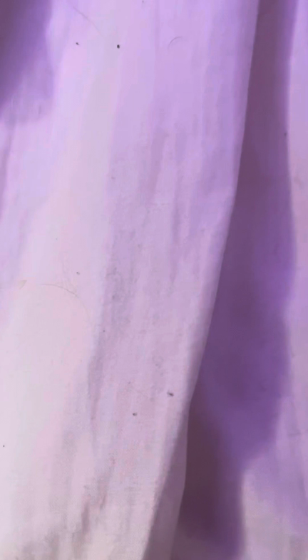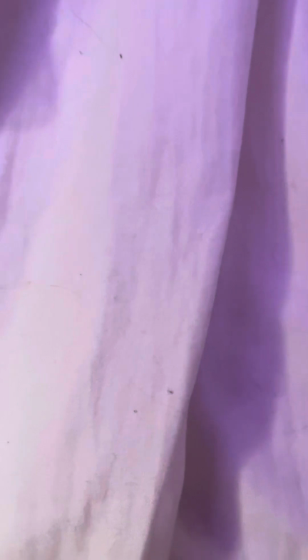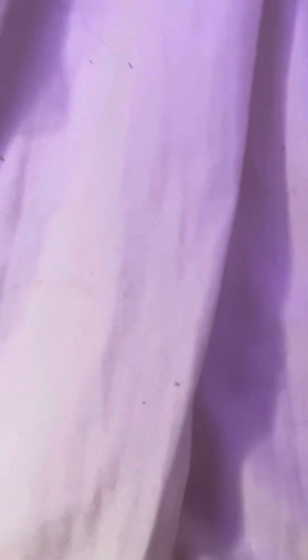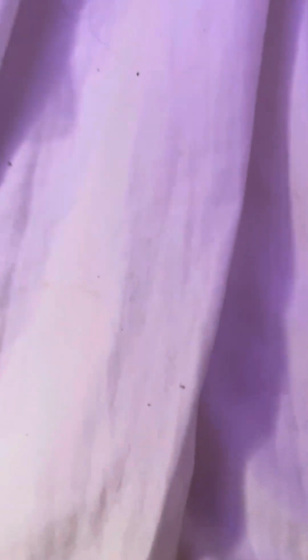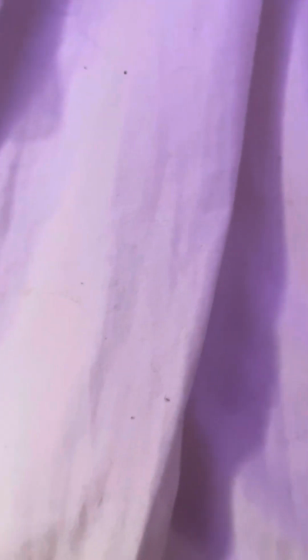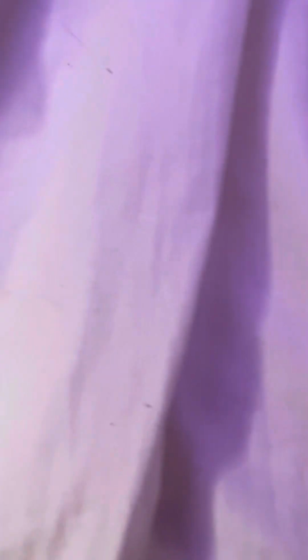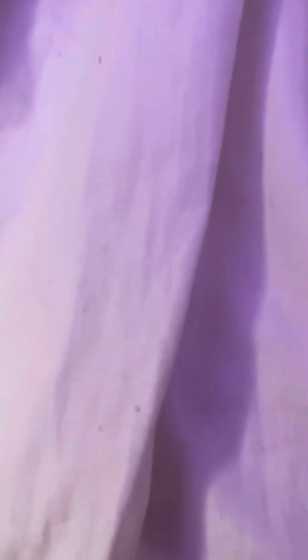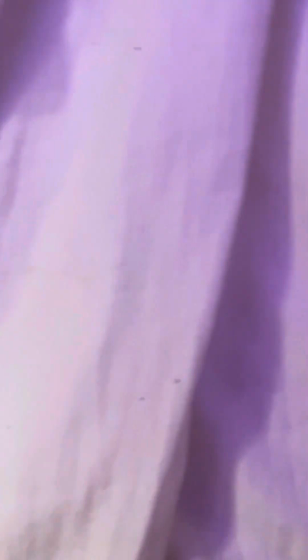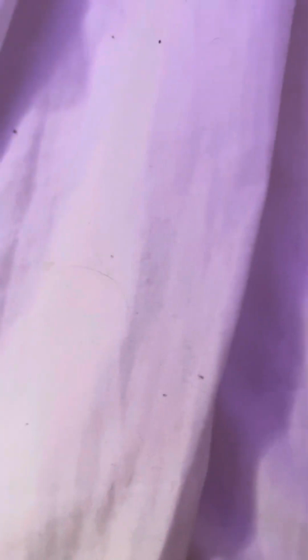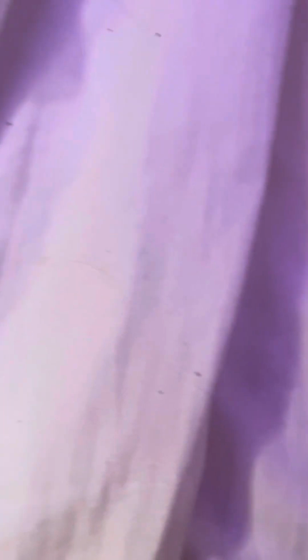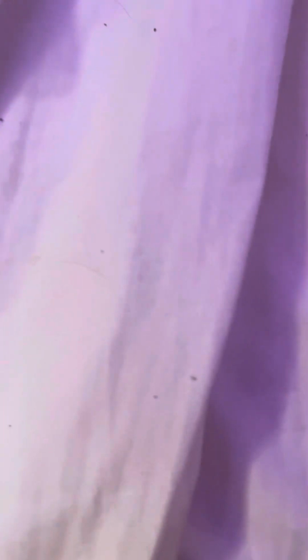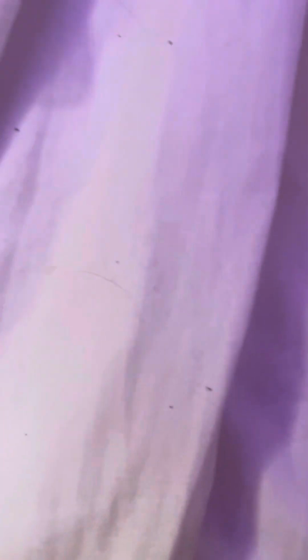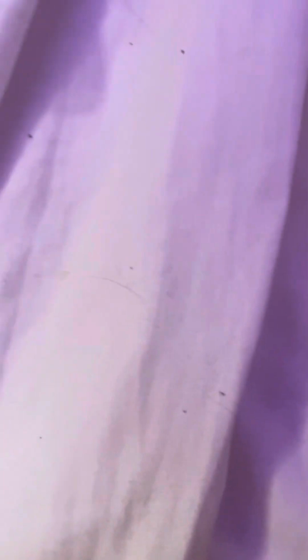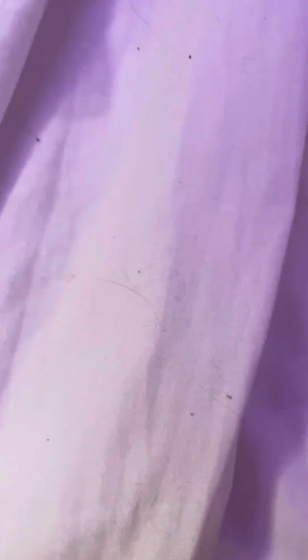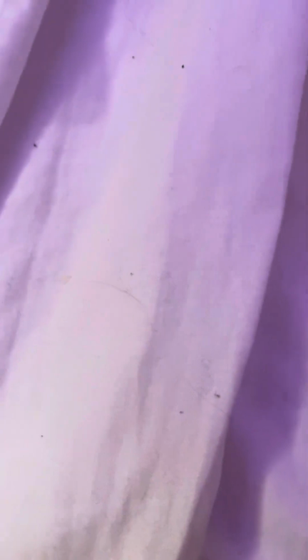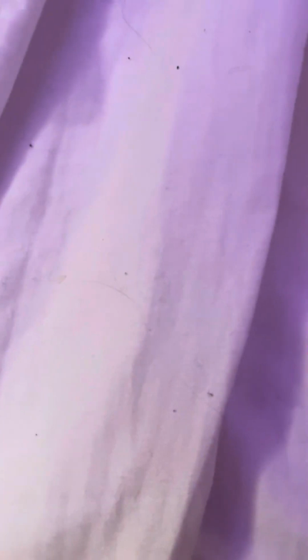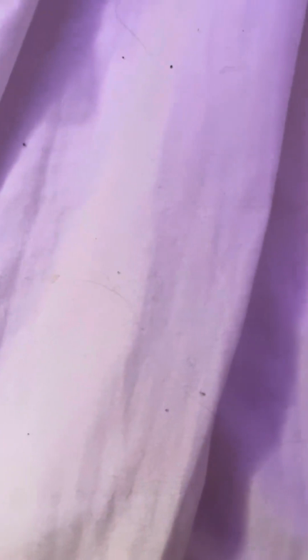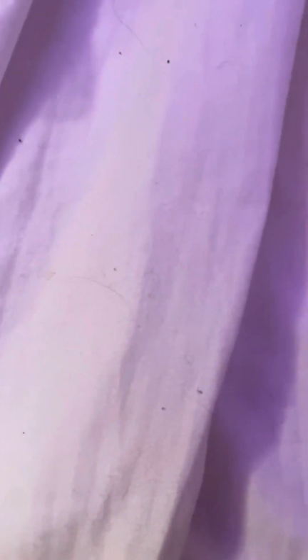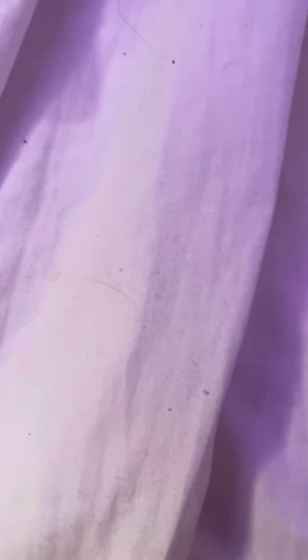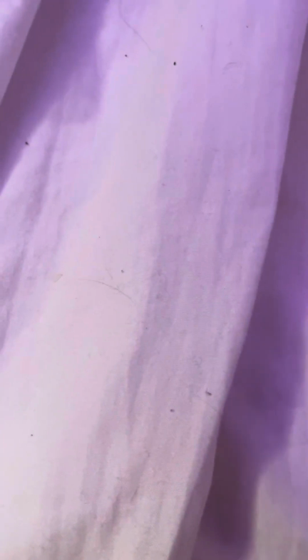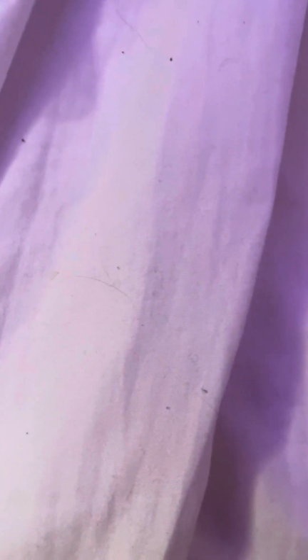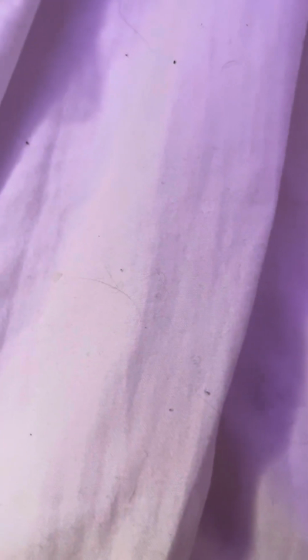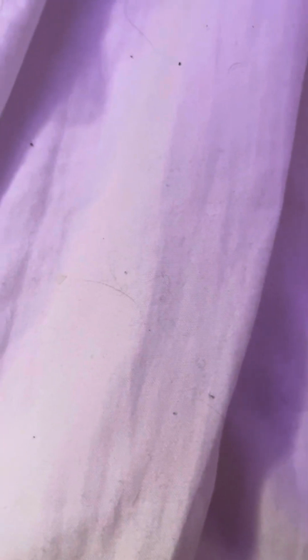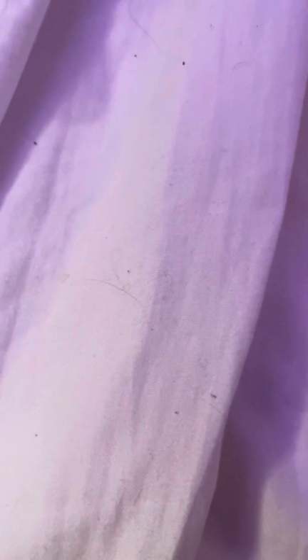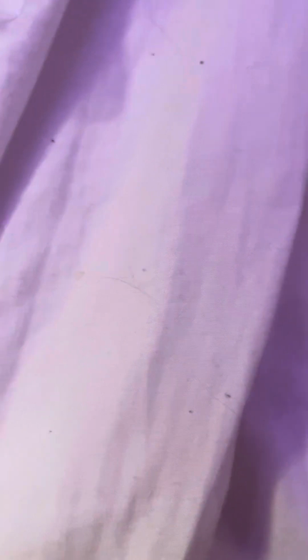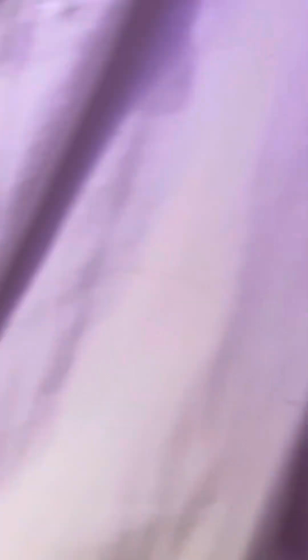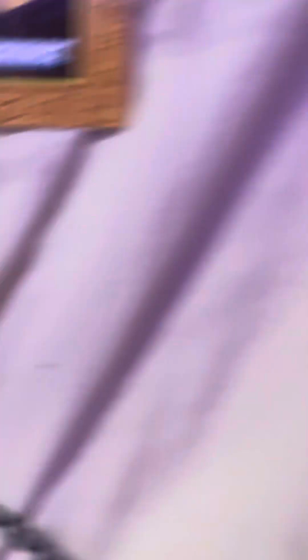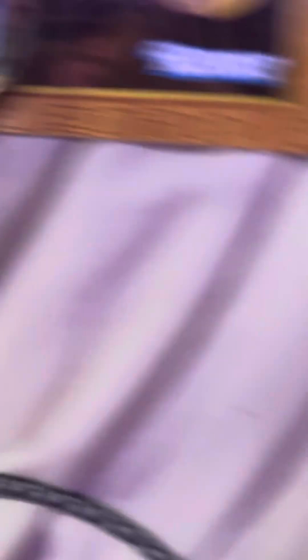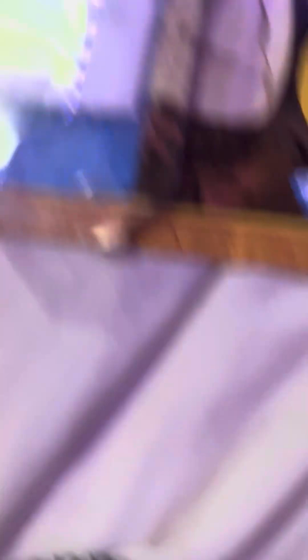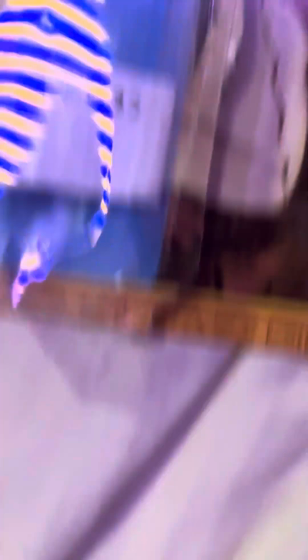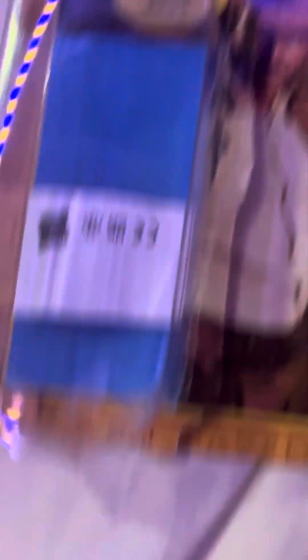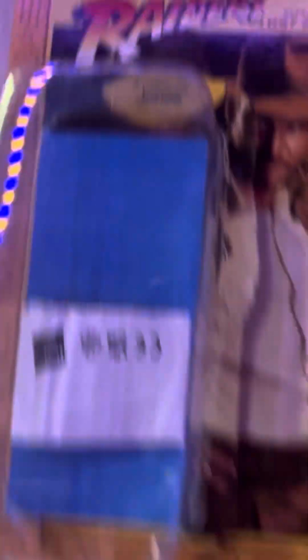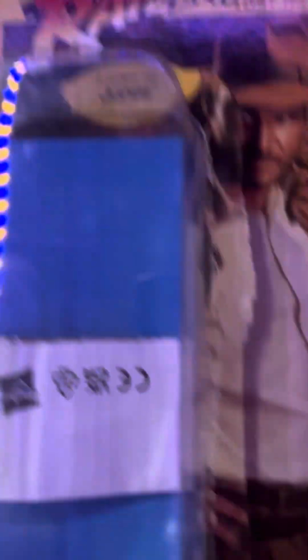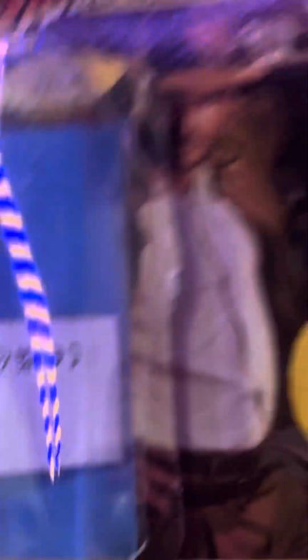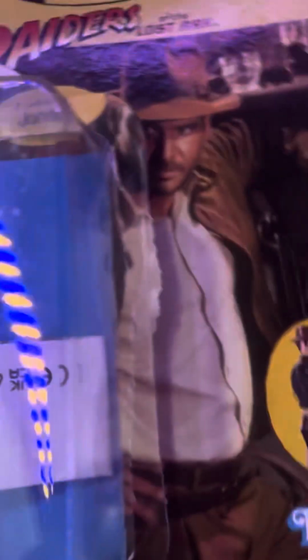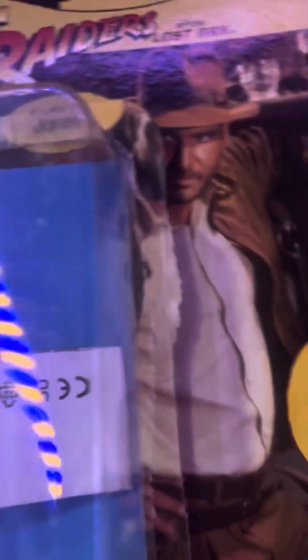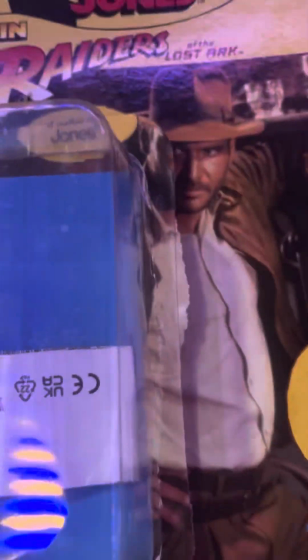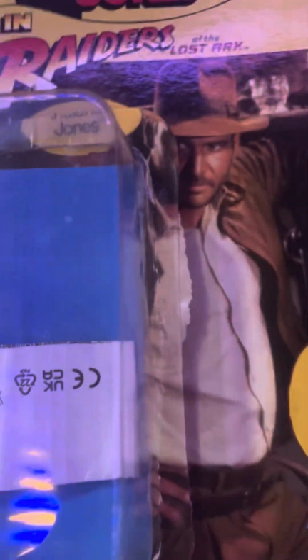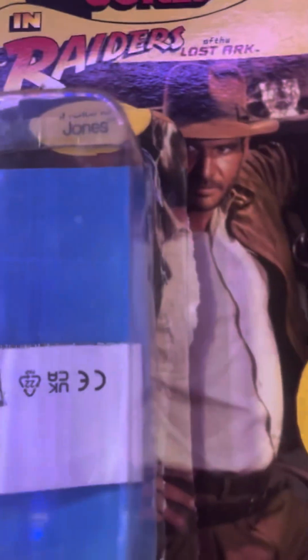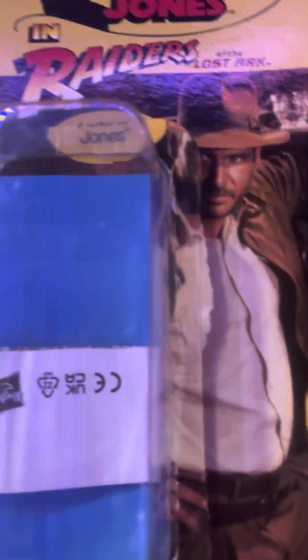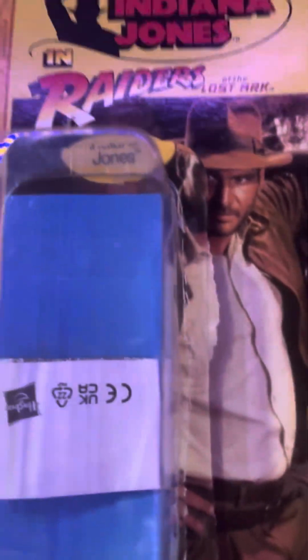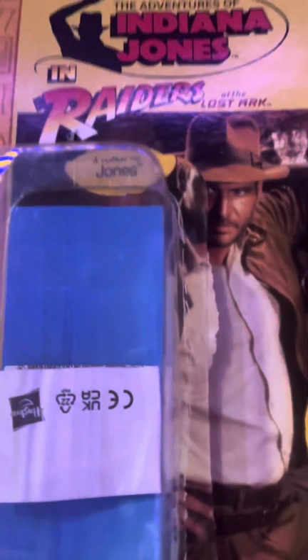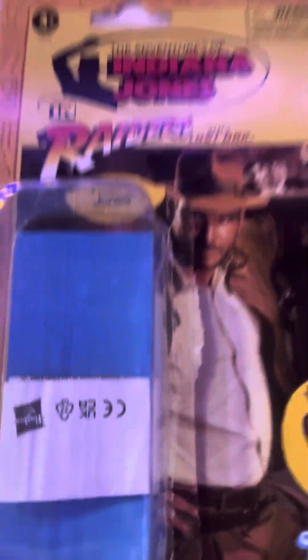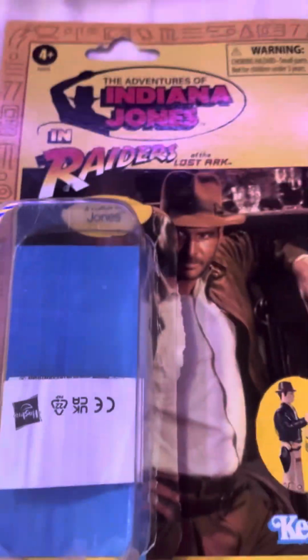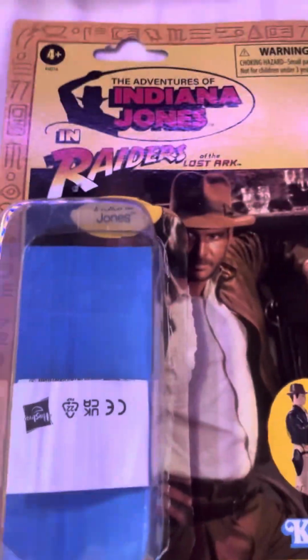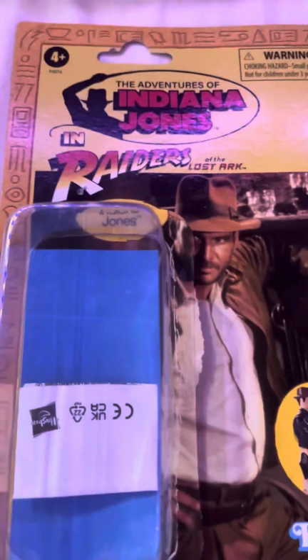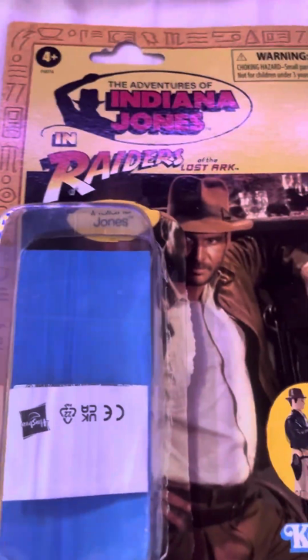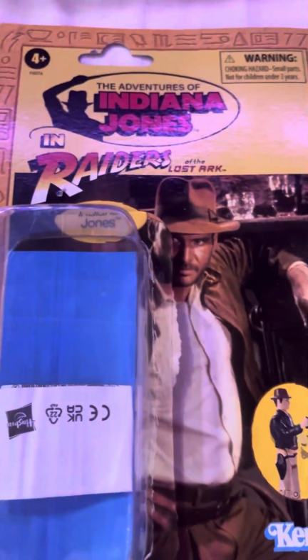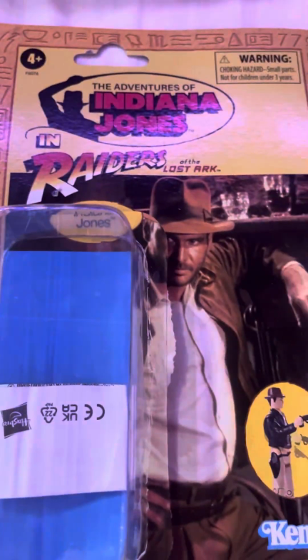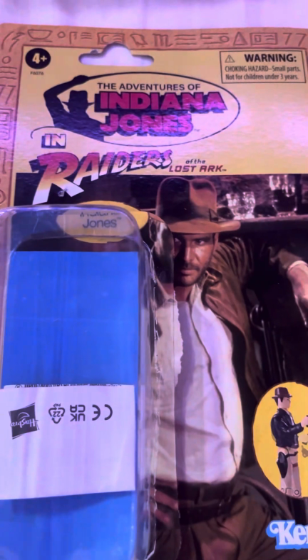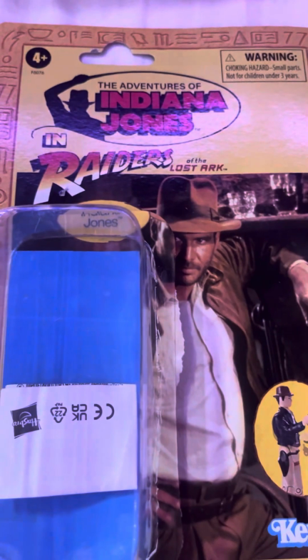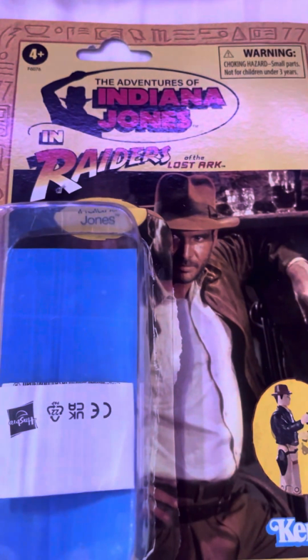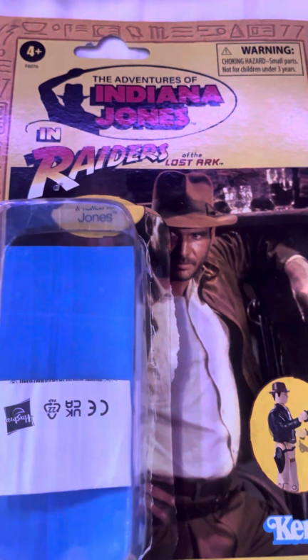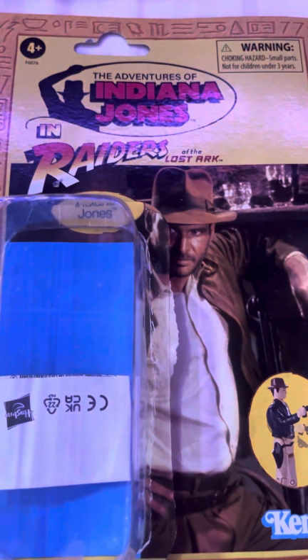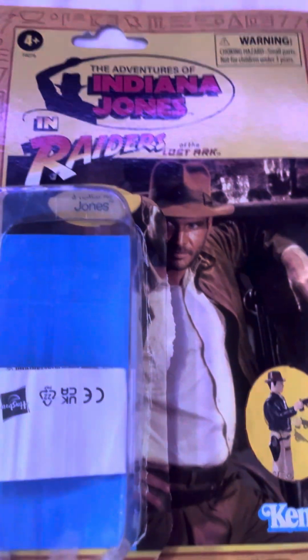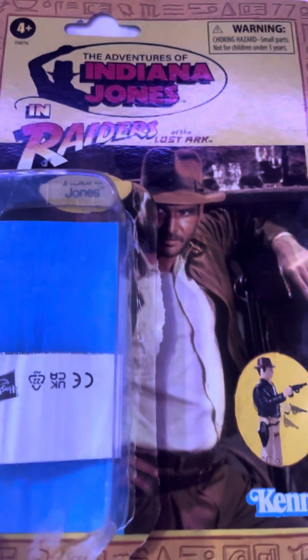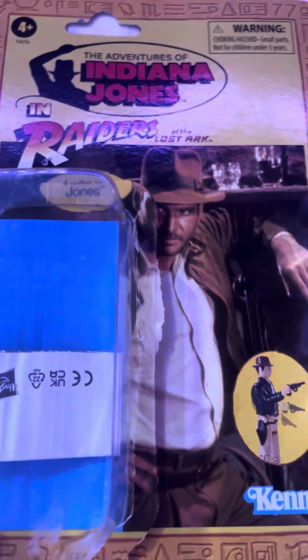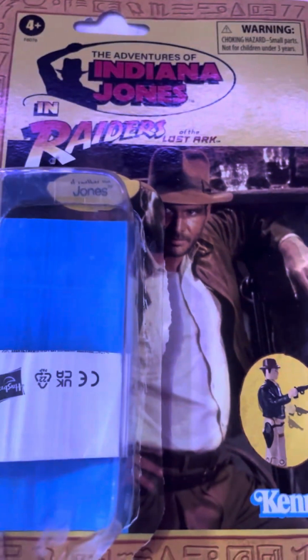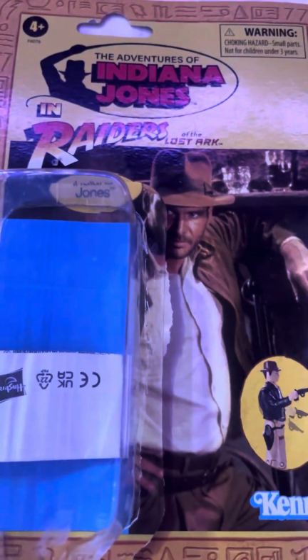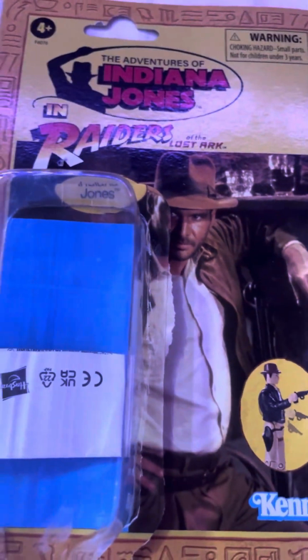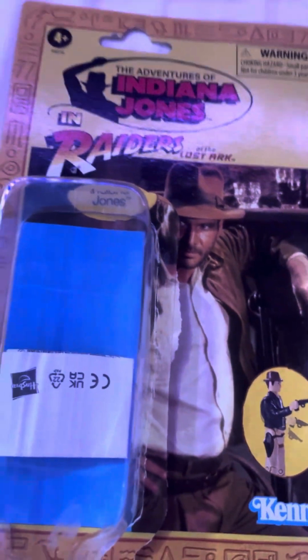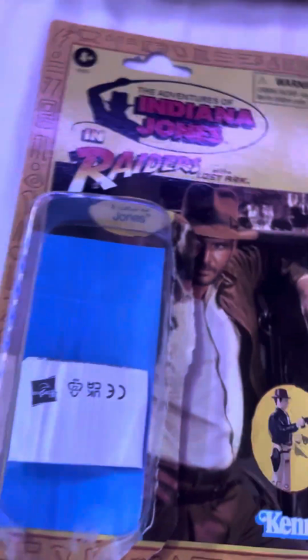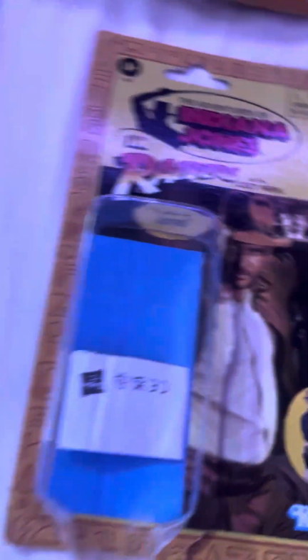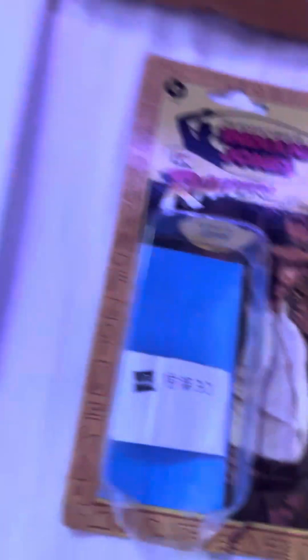Hi guys, this is Flynn. Today I'm gonna review the classic Indiana Jones Kenner toy from the 80s.